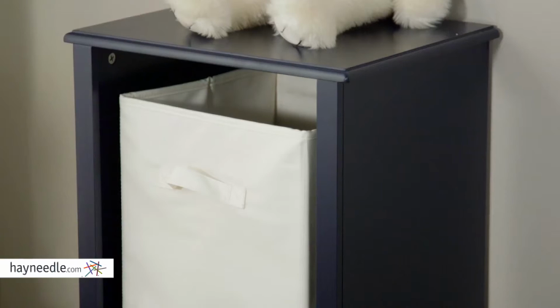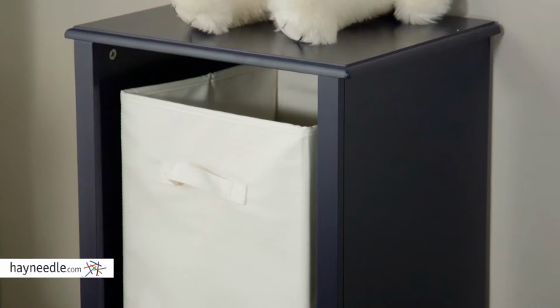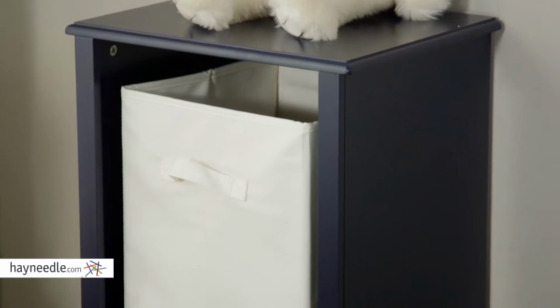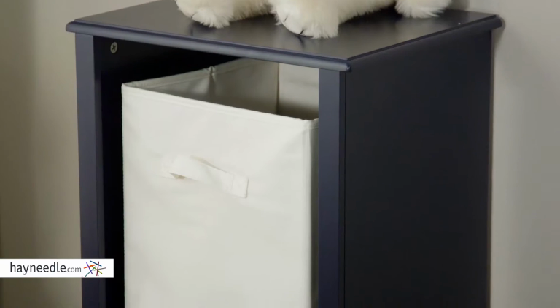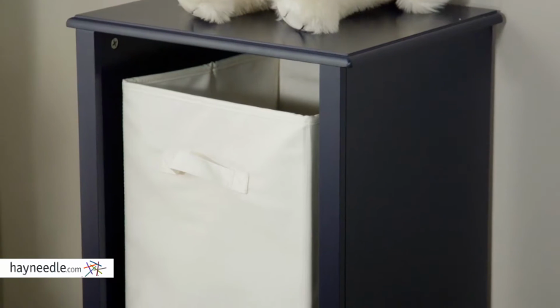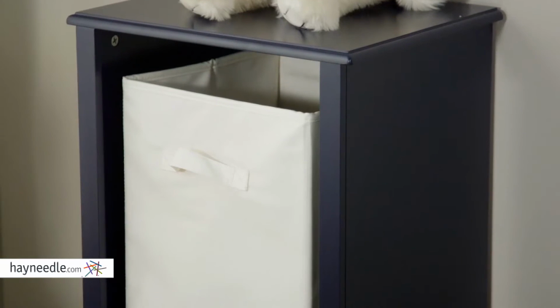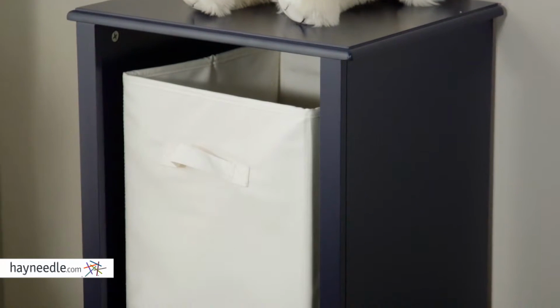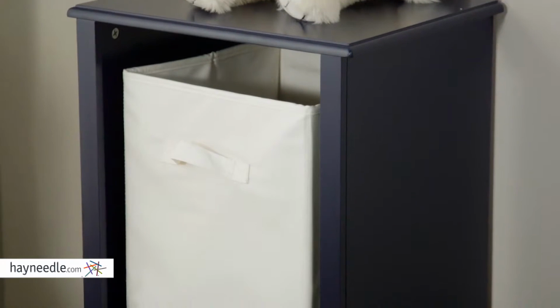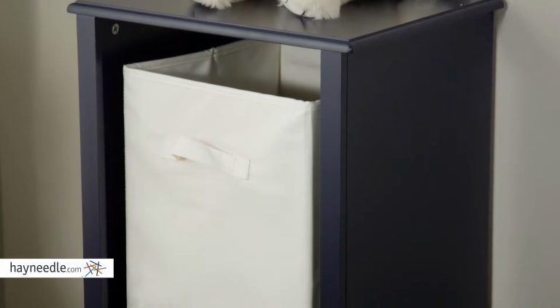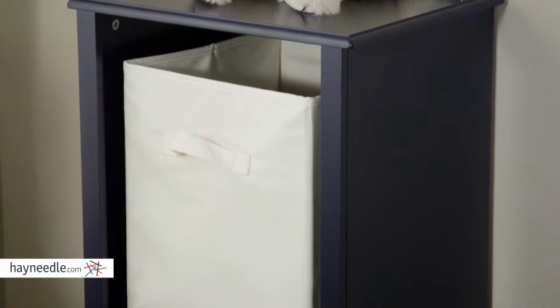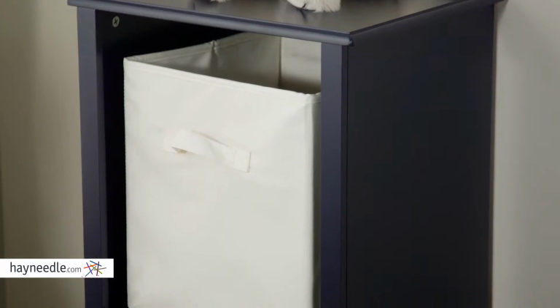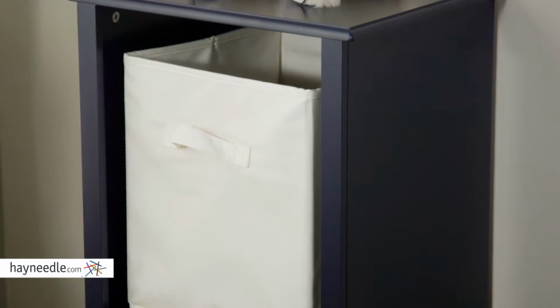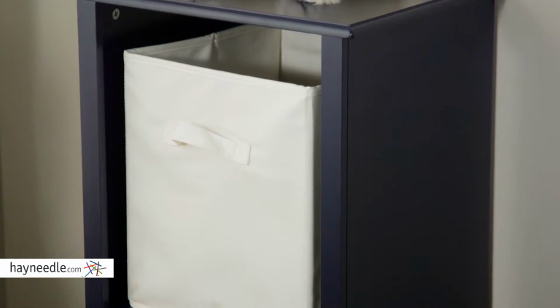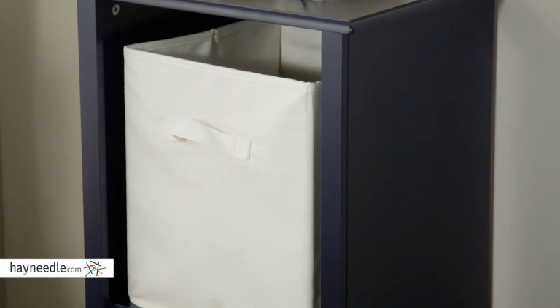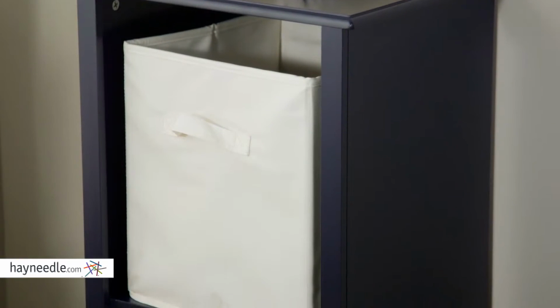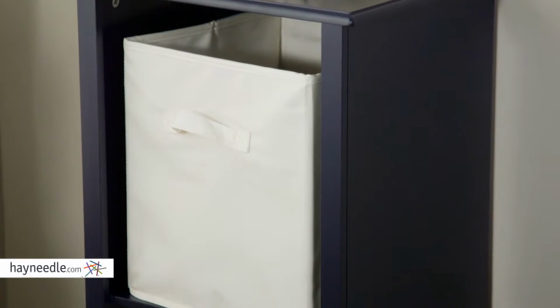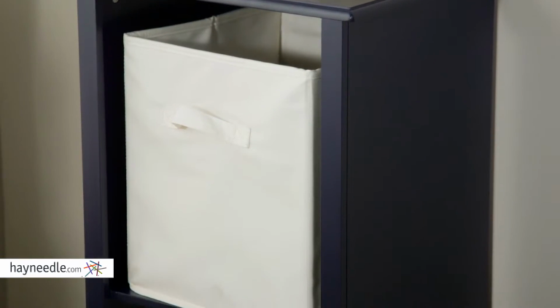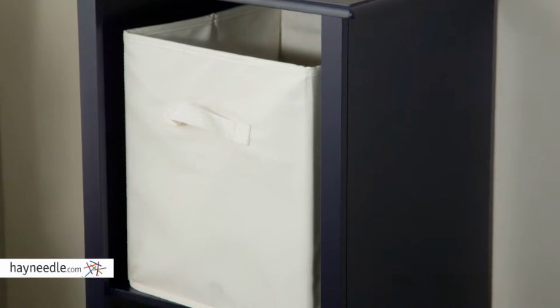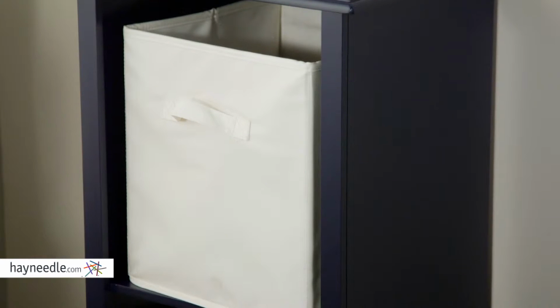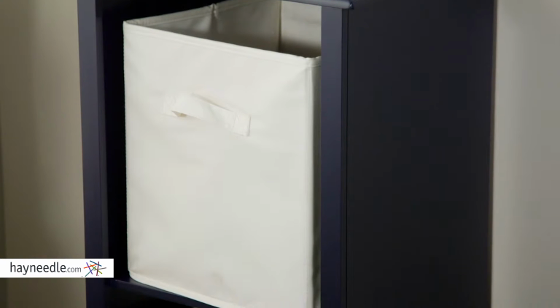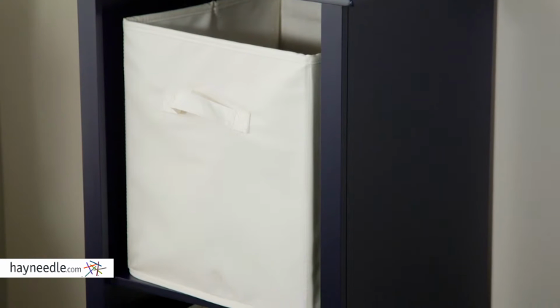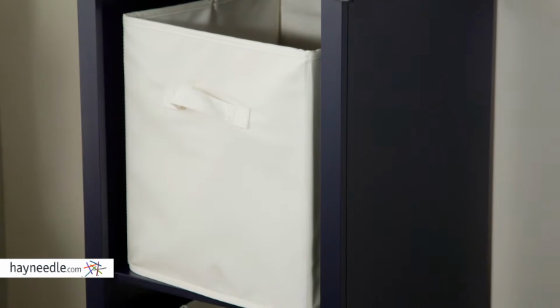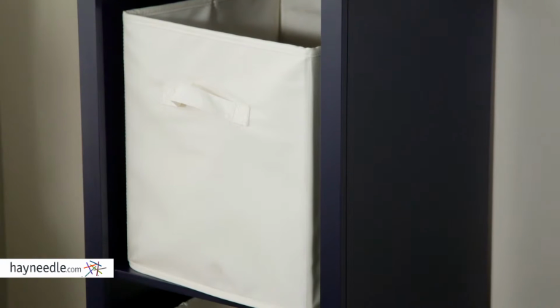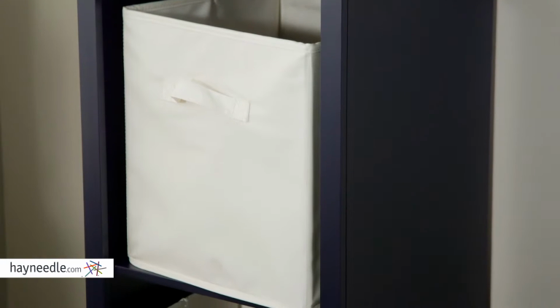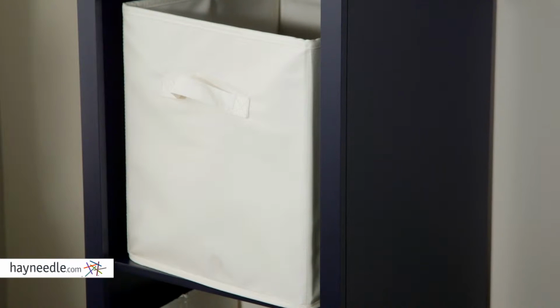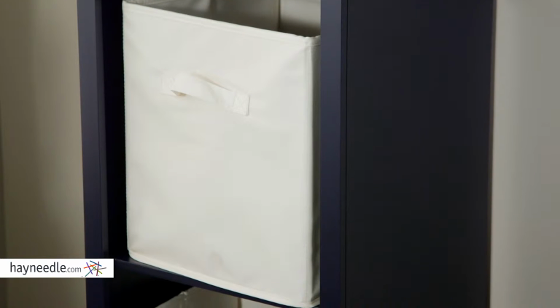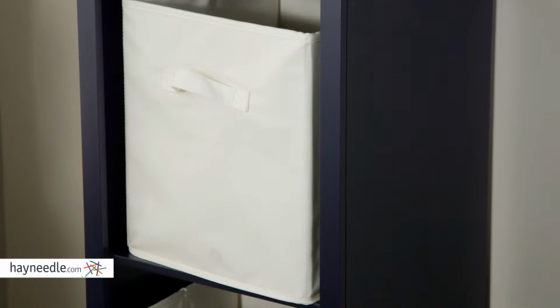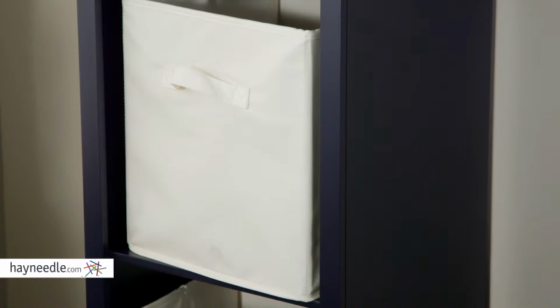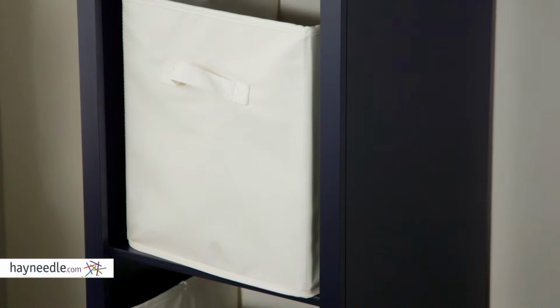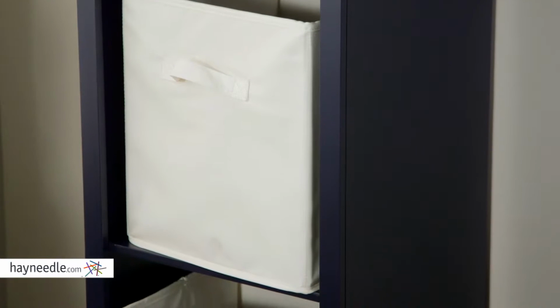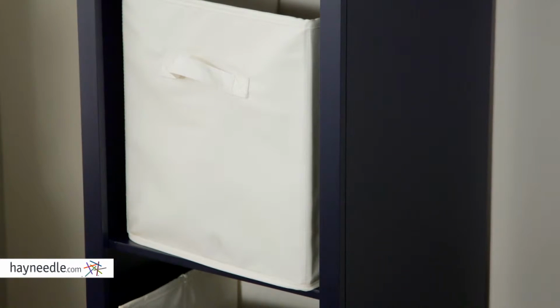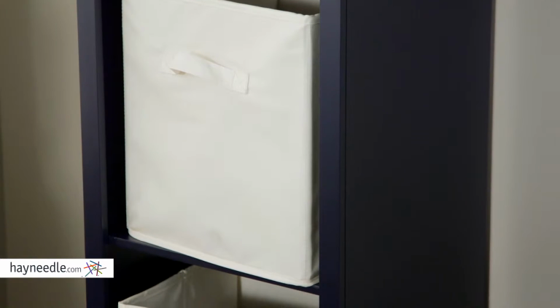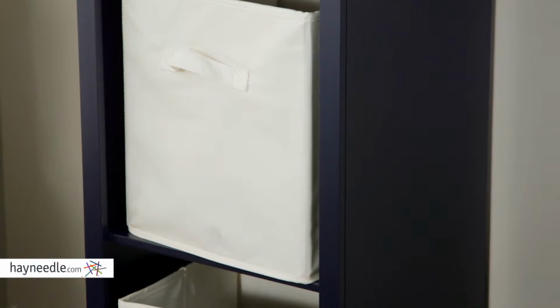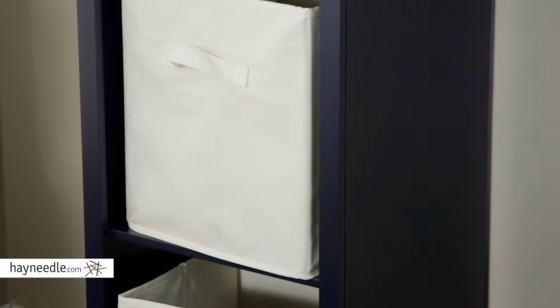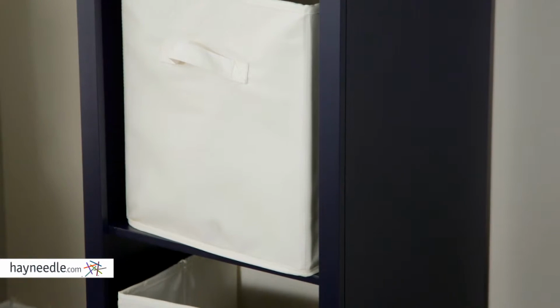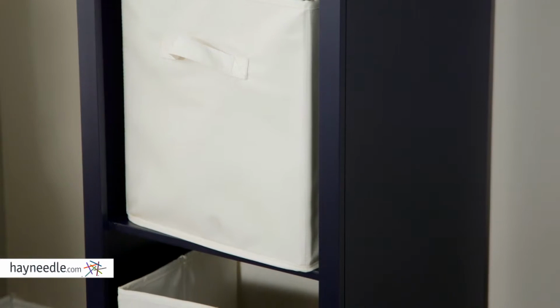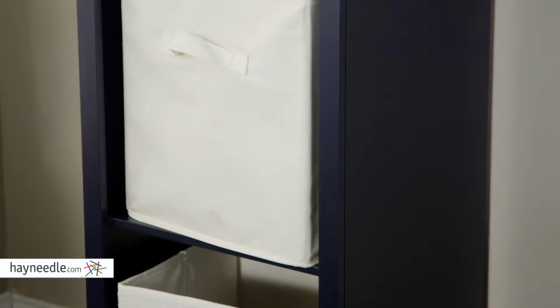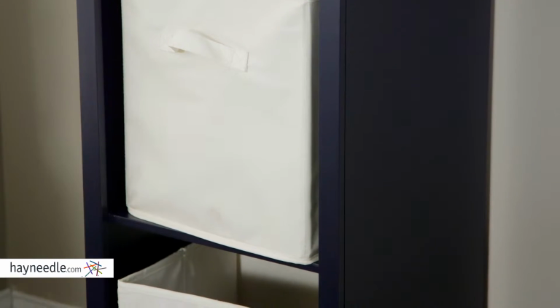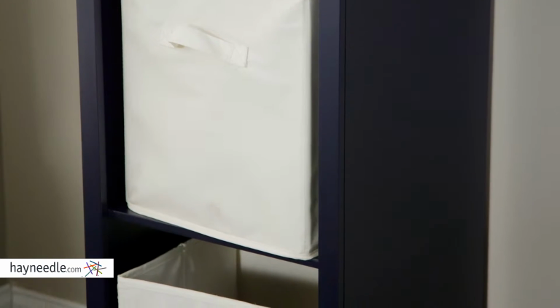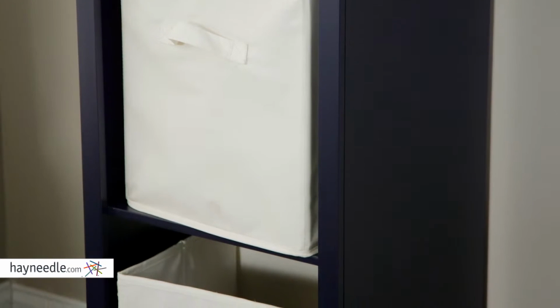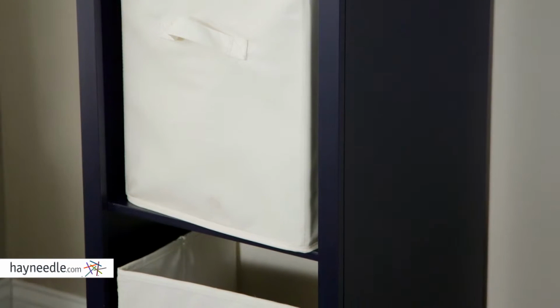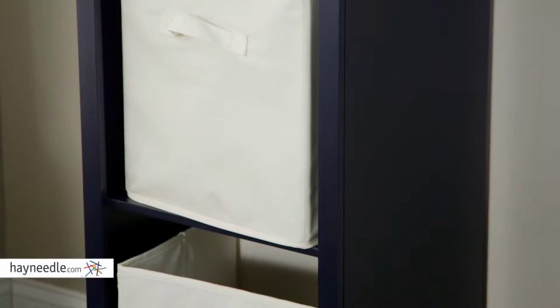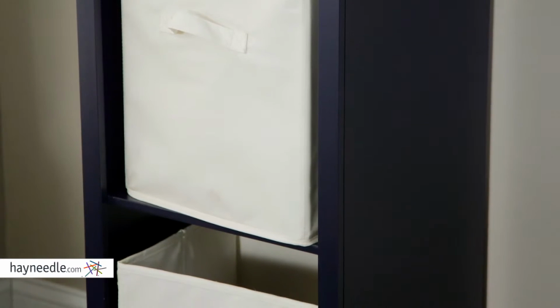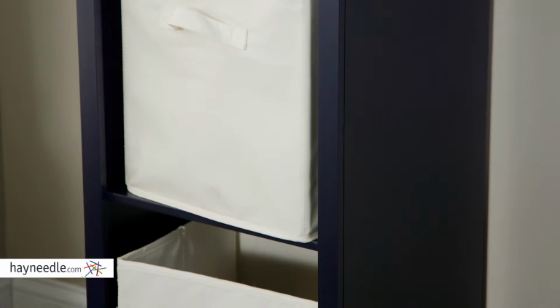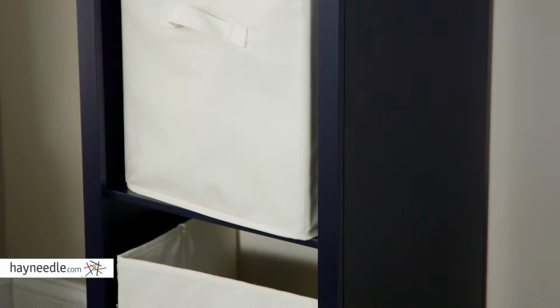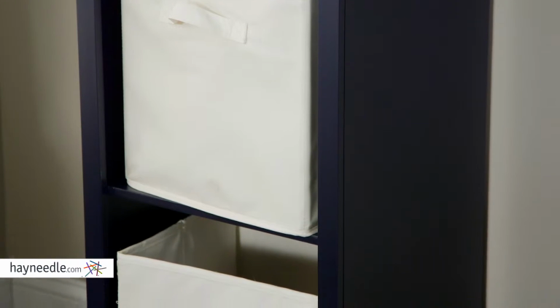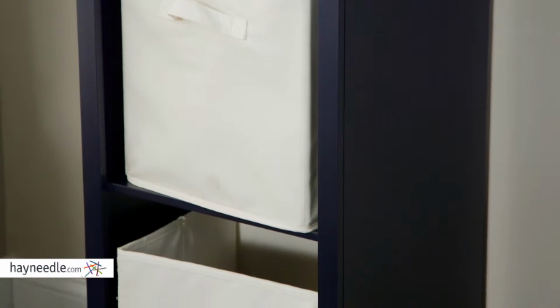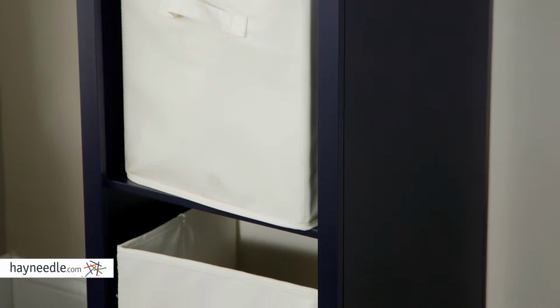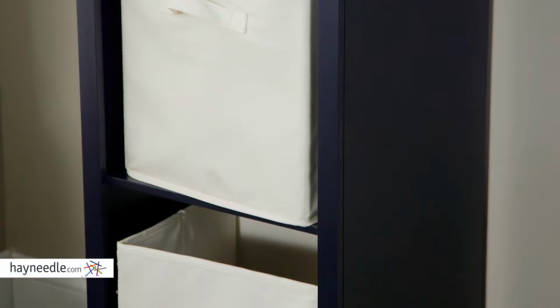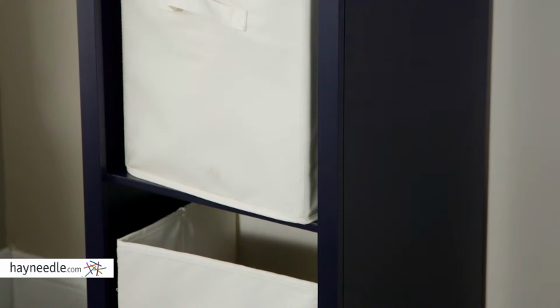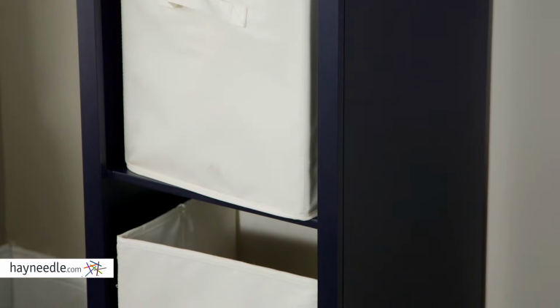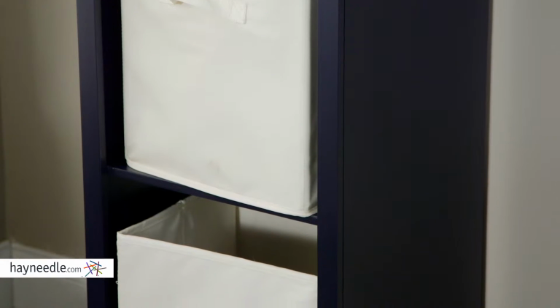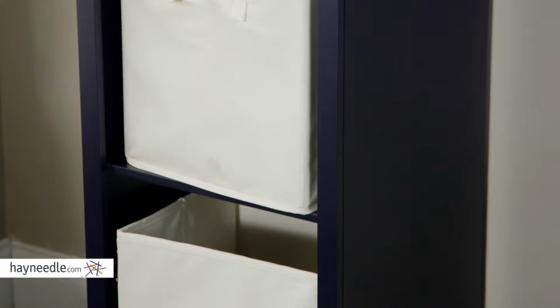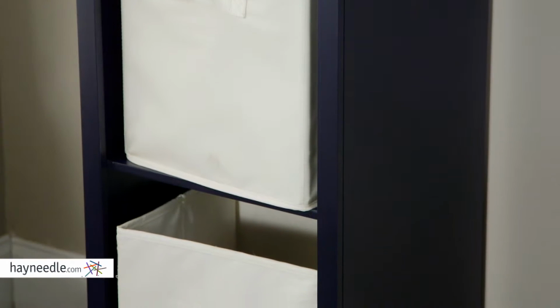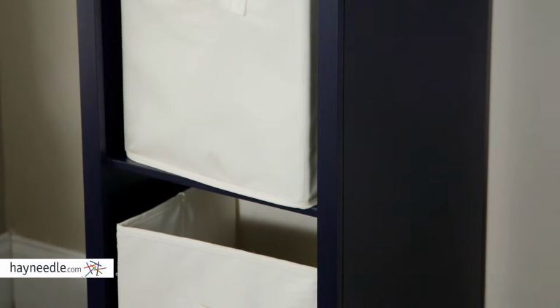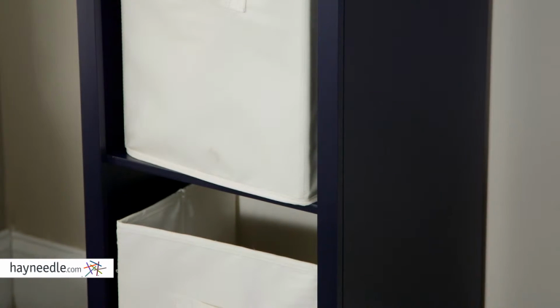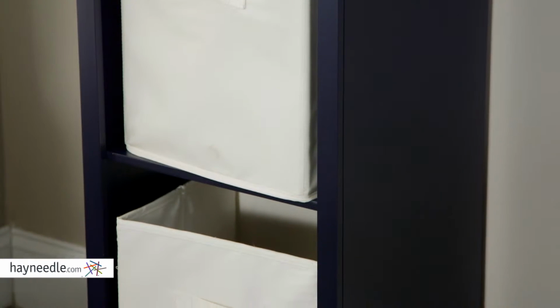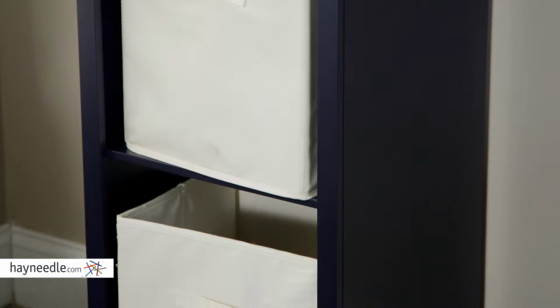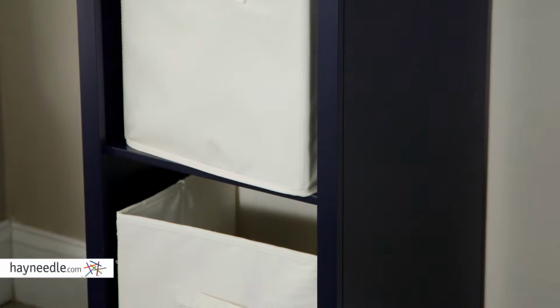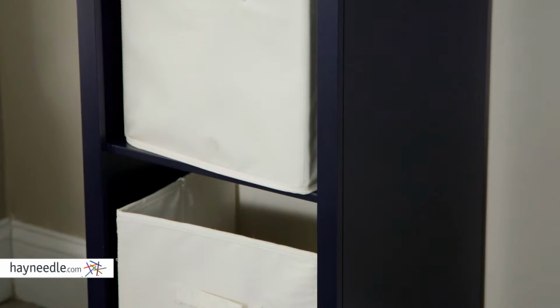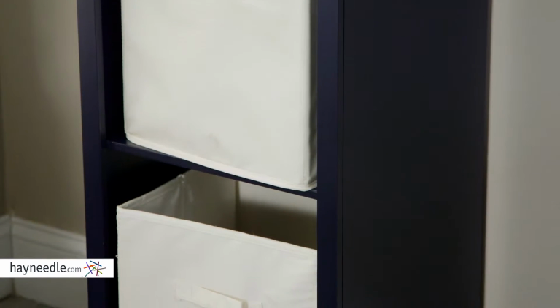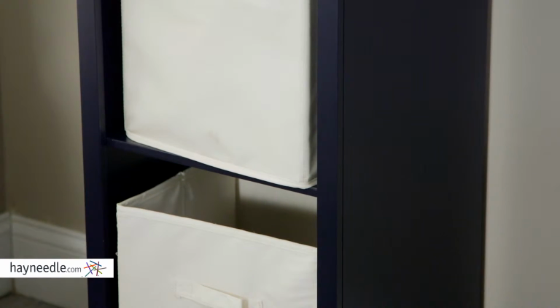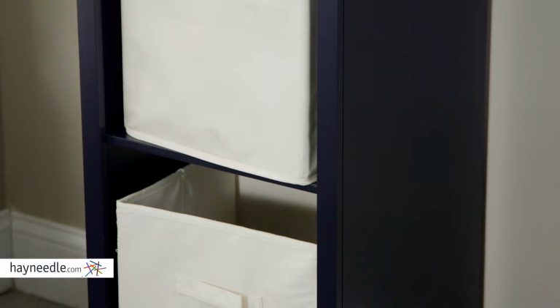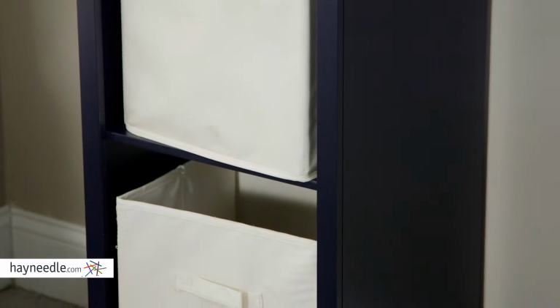A bookcase and cubby combo, this contemporary piece is made from a durable, navy-finished MDF hardwood construction.